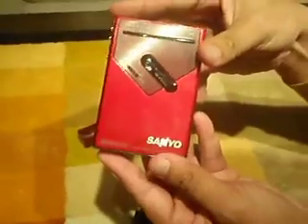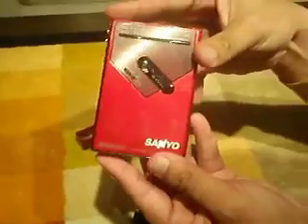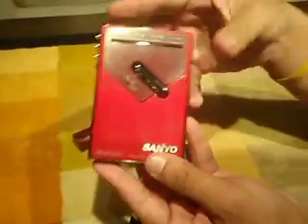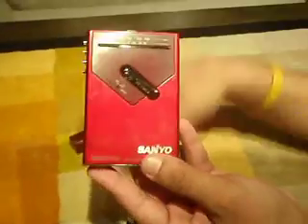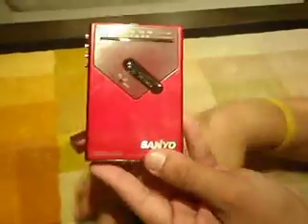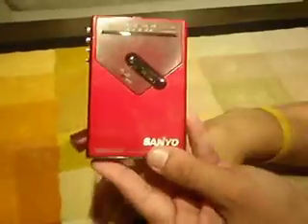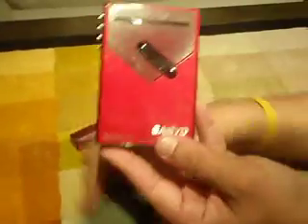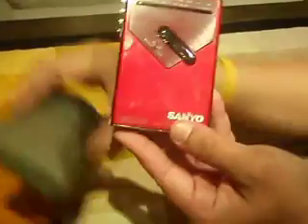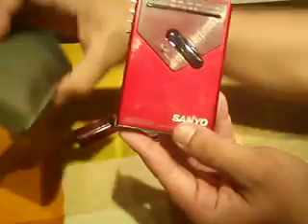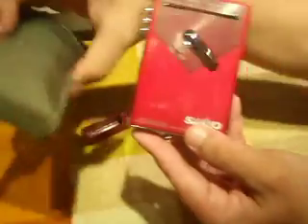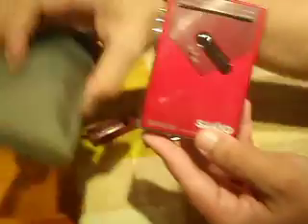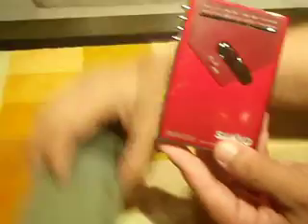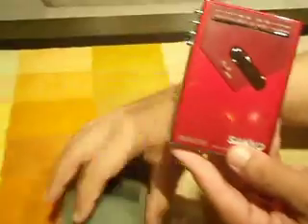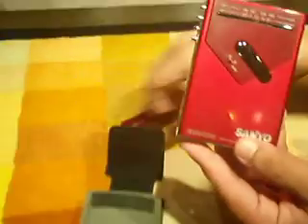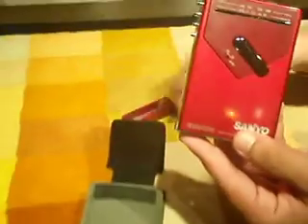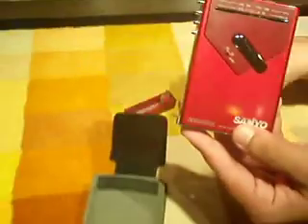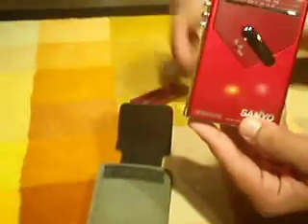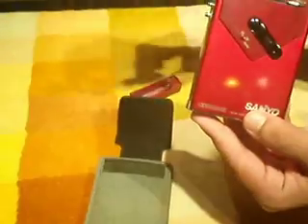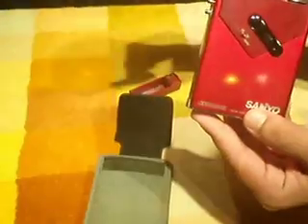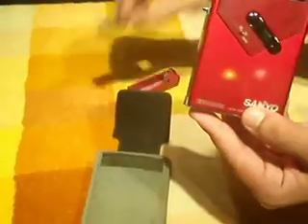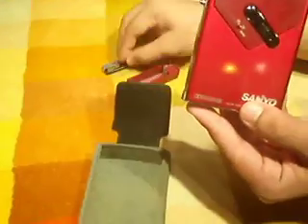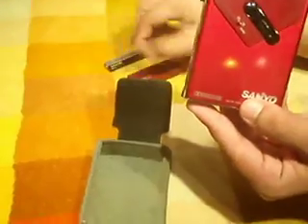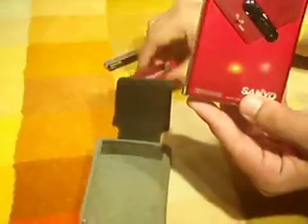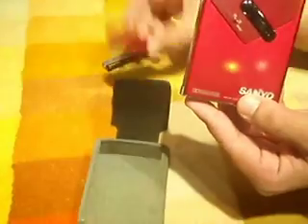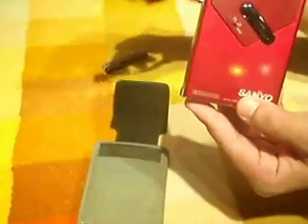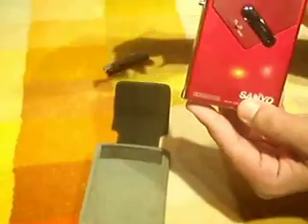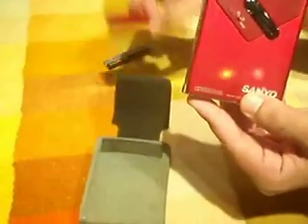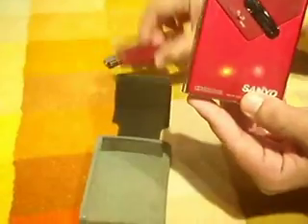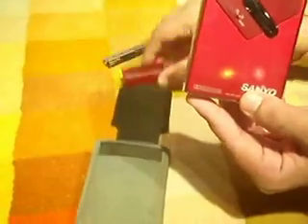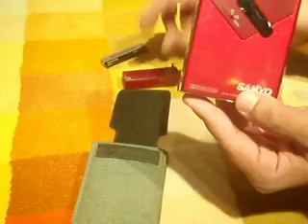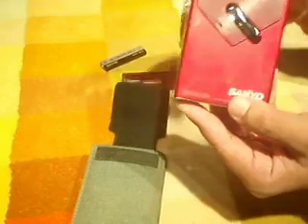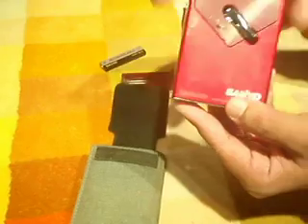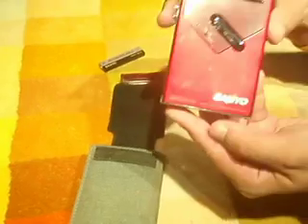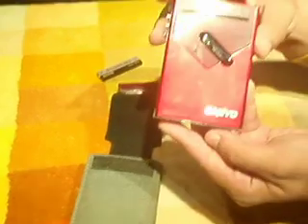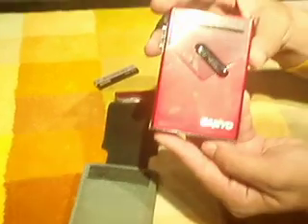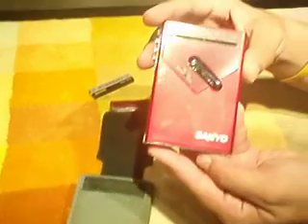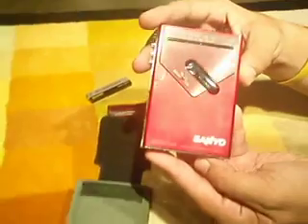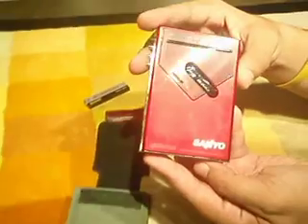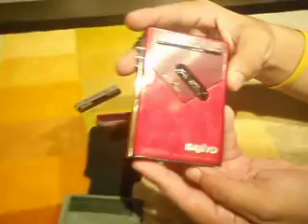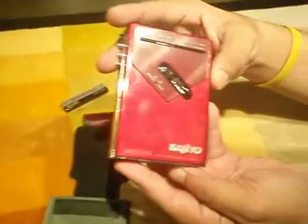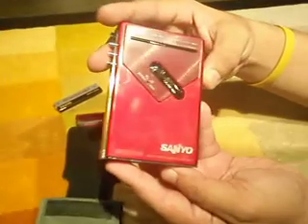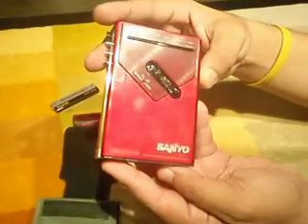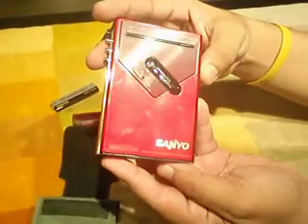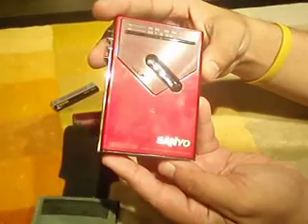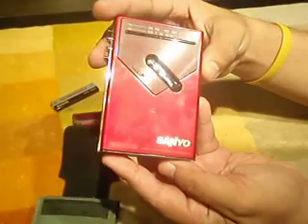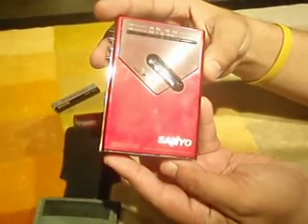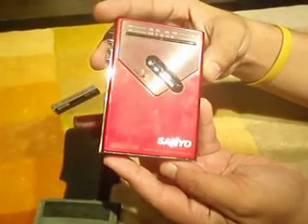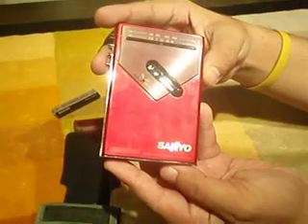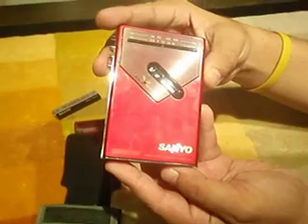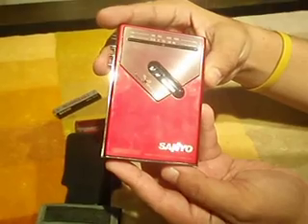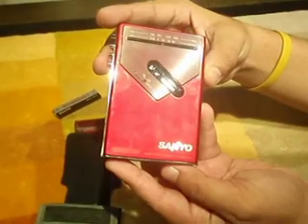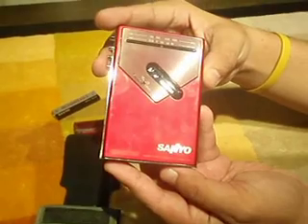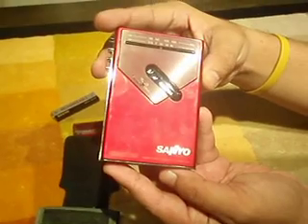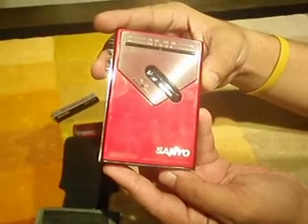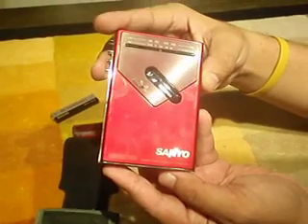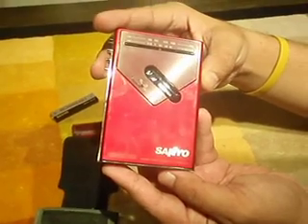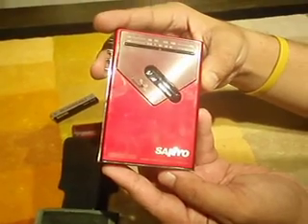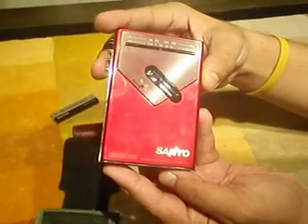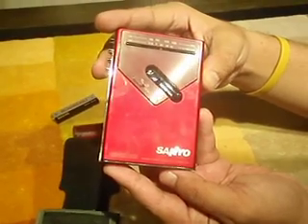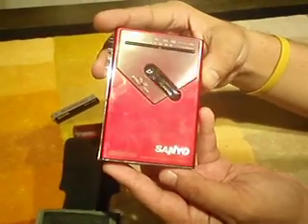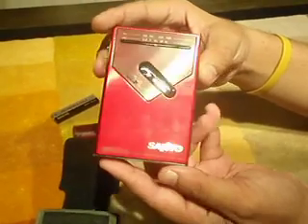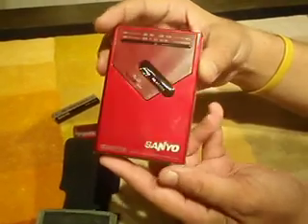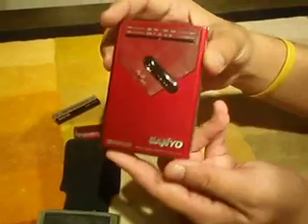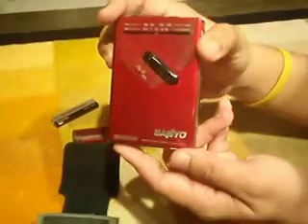Sanyo comes with a pouch, travel battery, and the battery adapter. Sanyo HSJJF4 — Sanyo HSJJF! What?